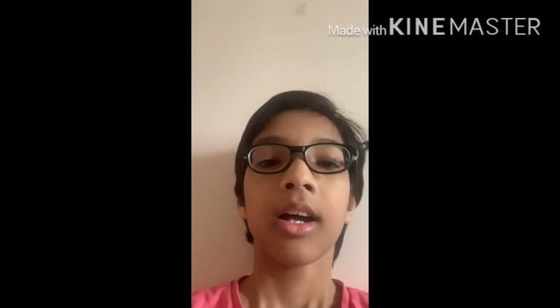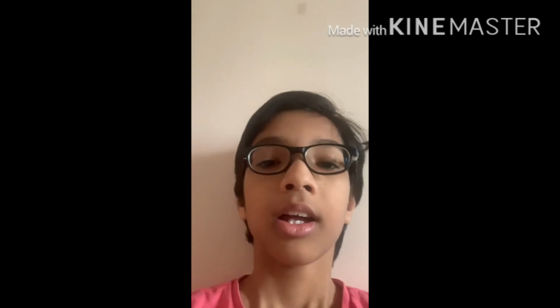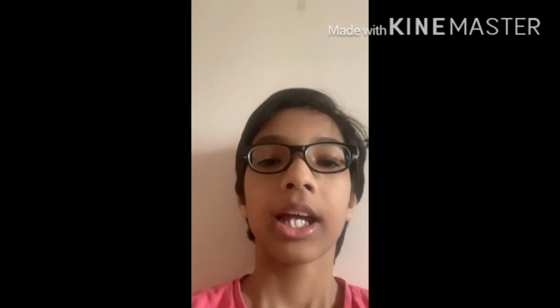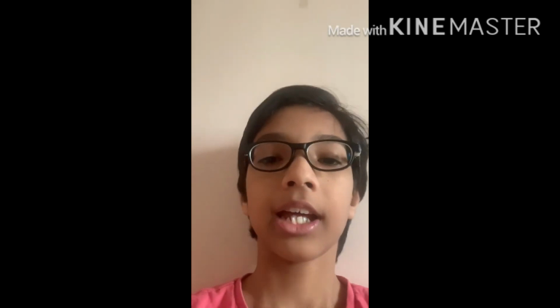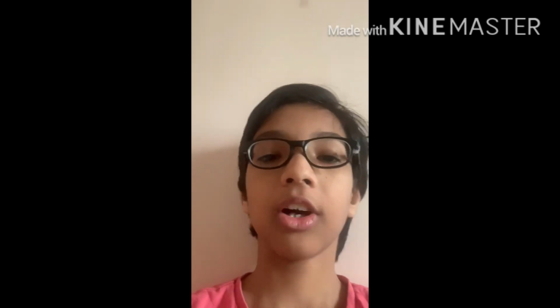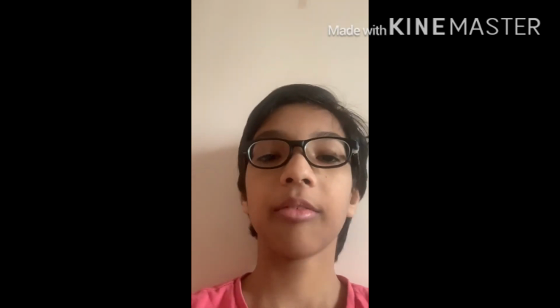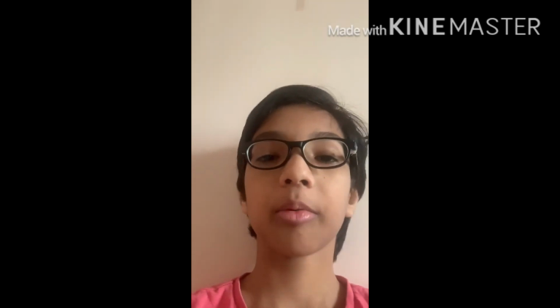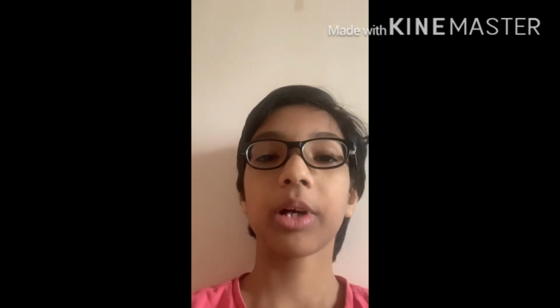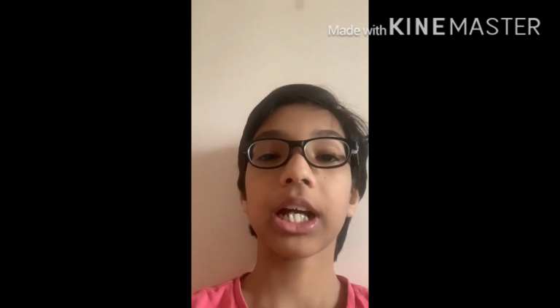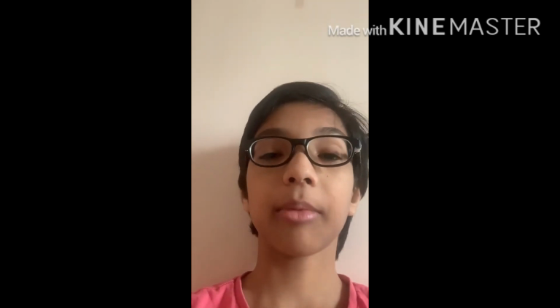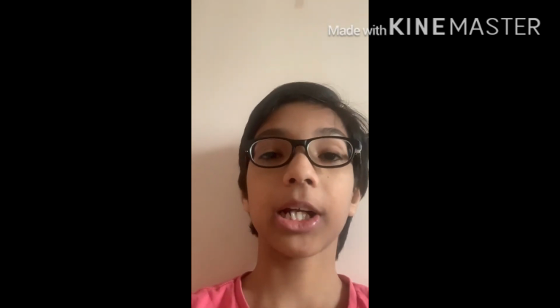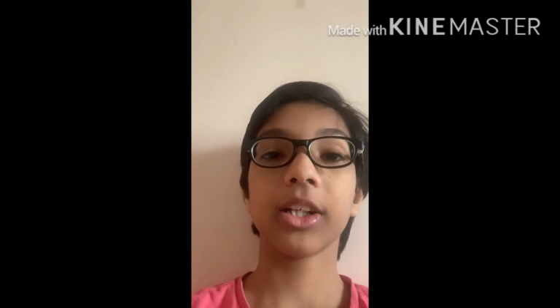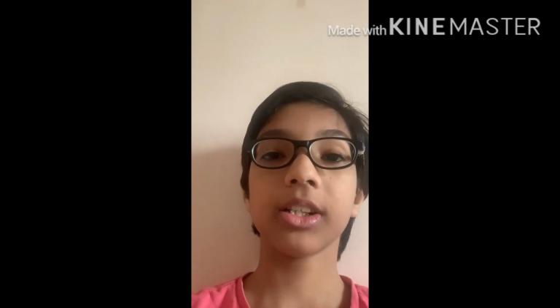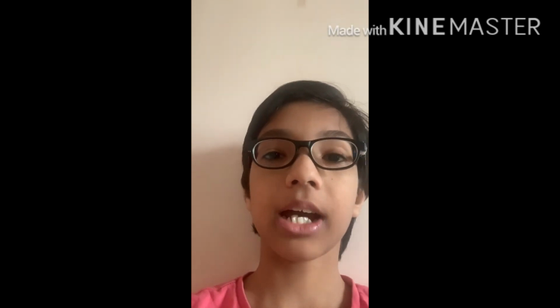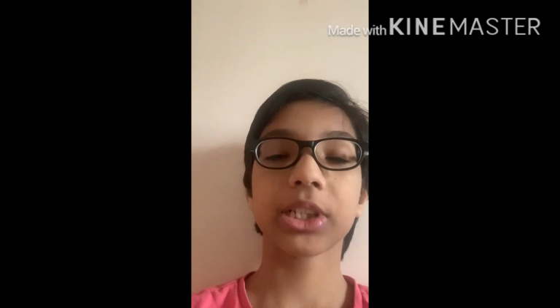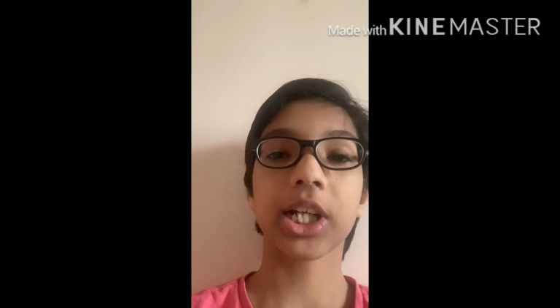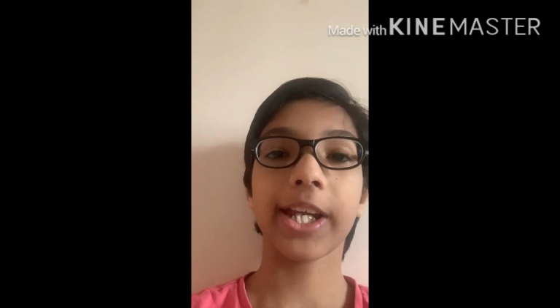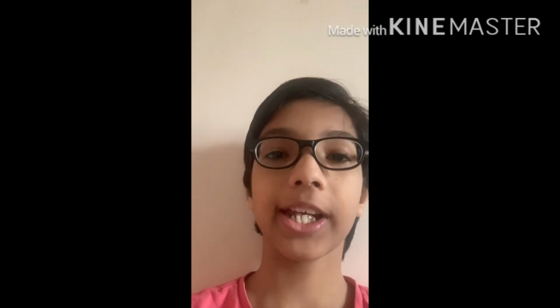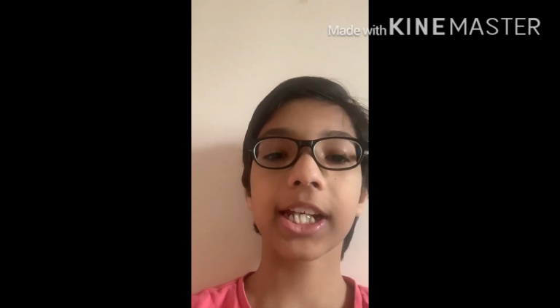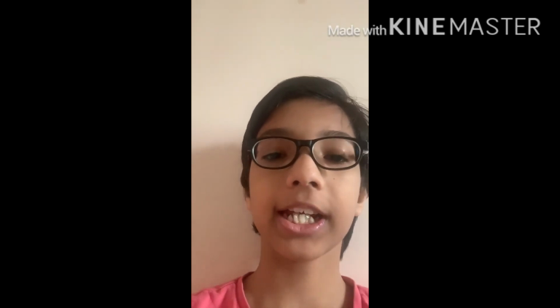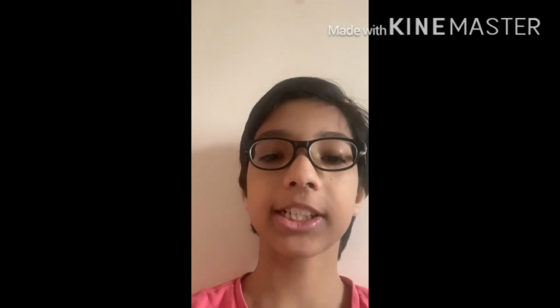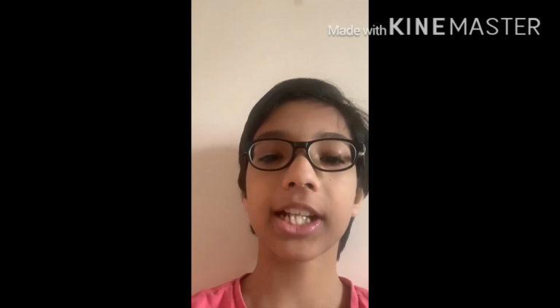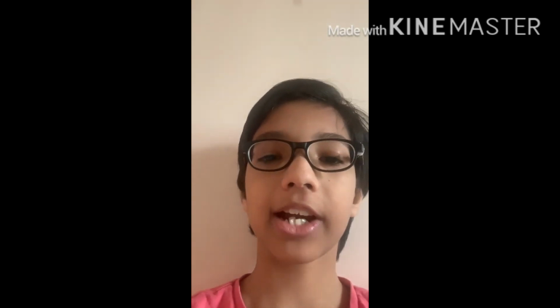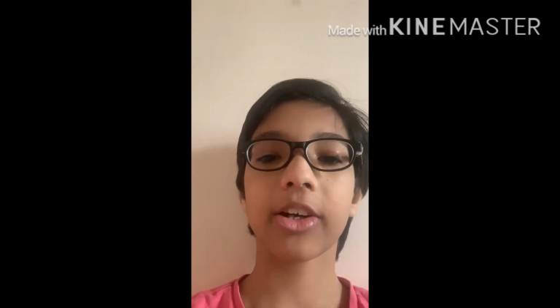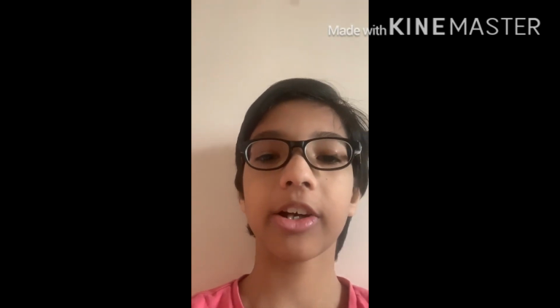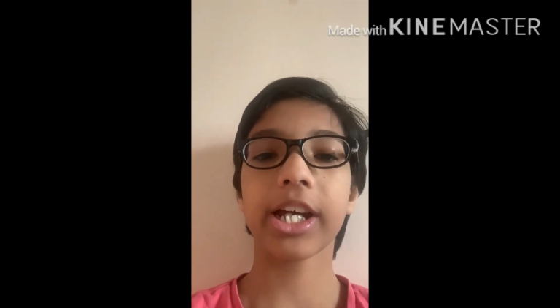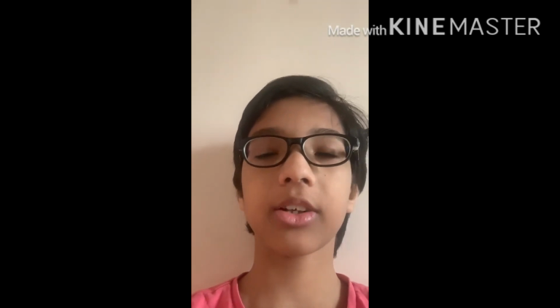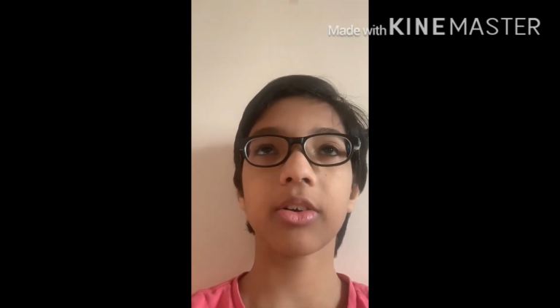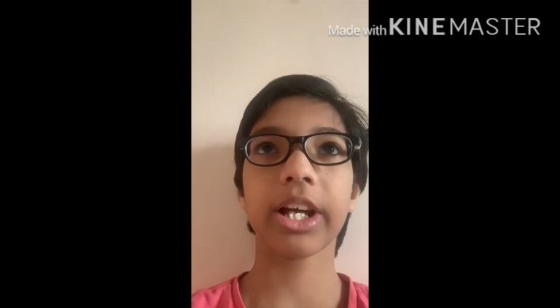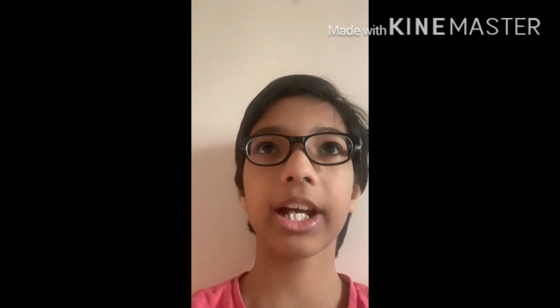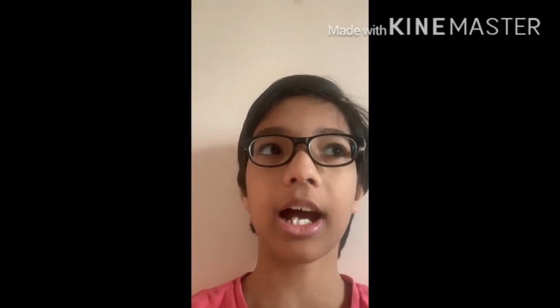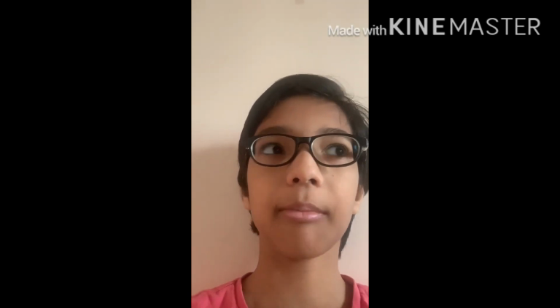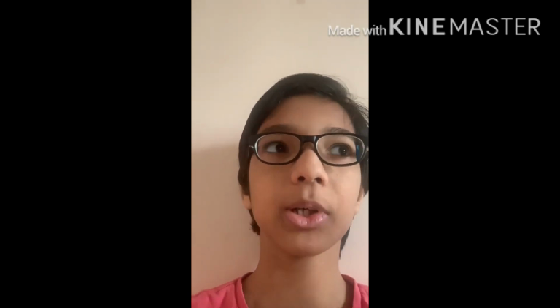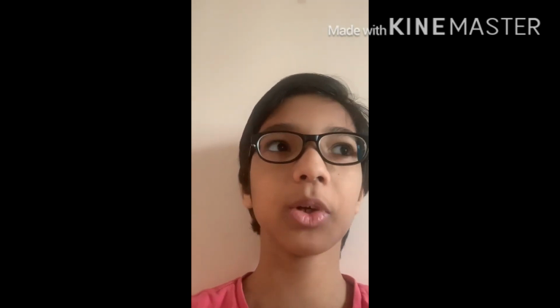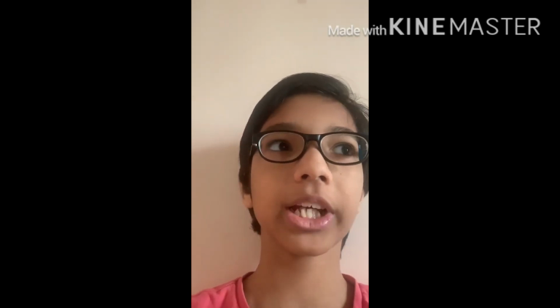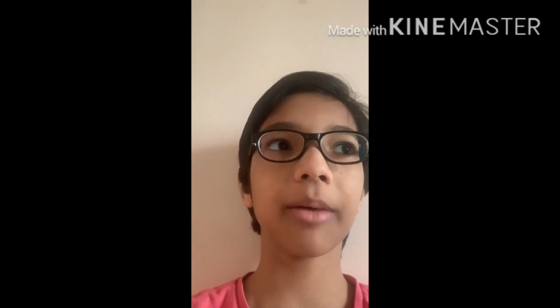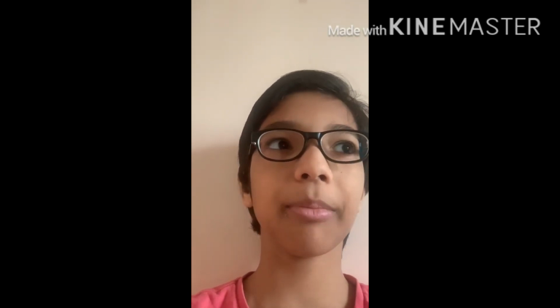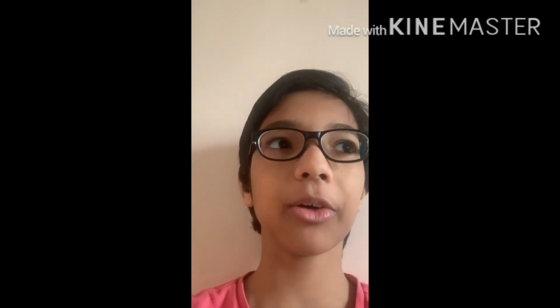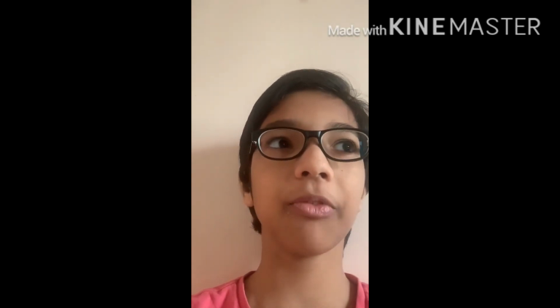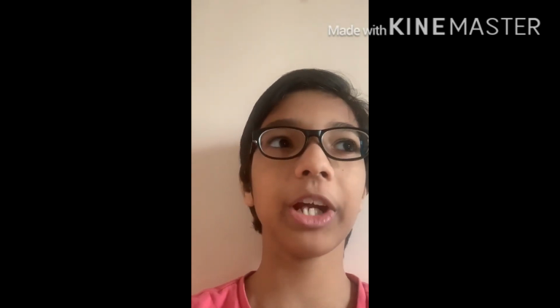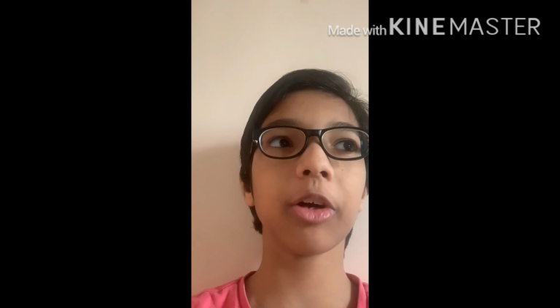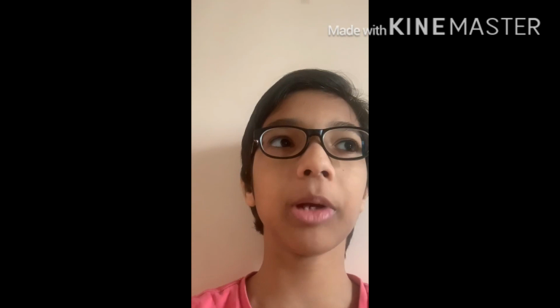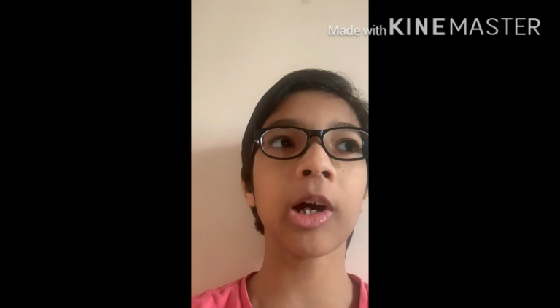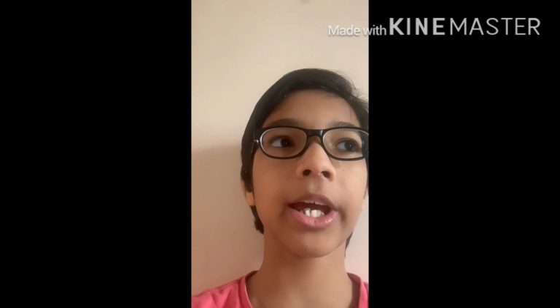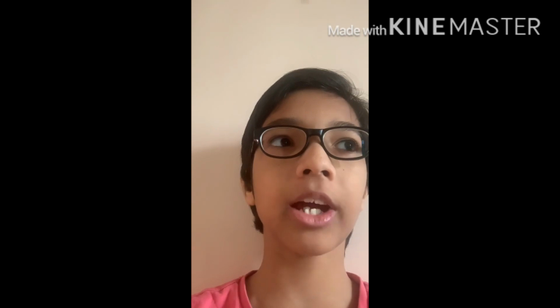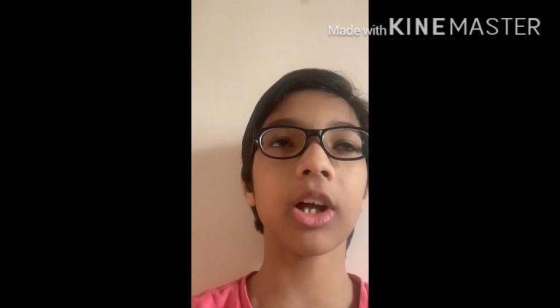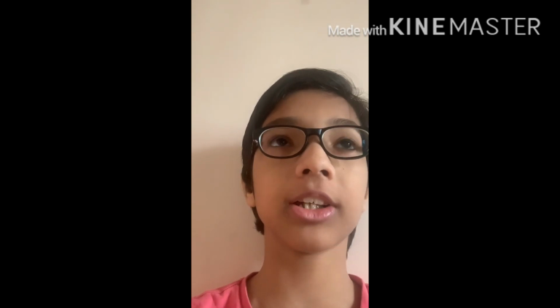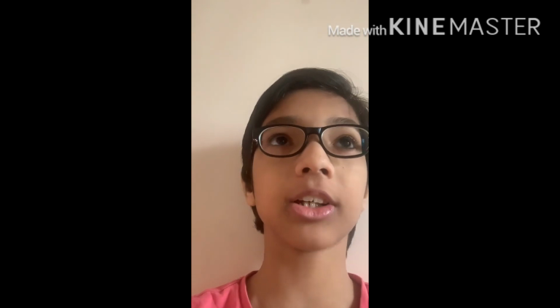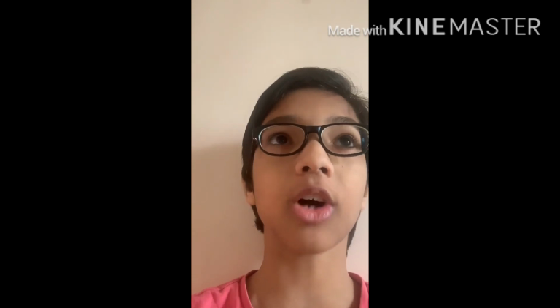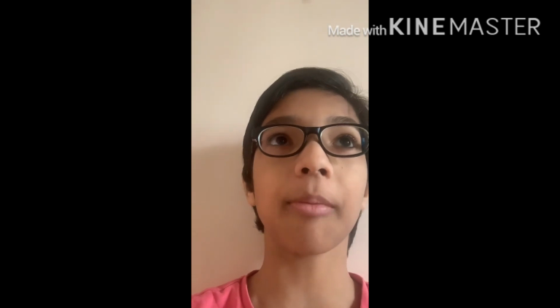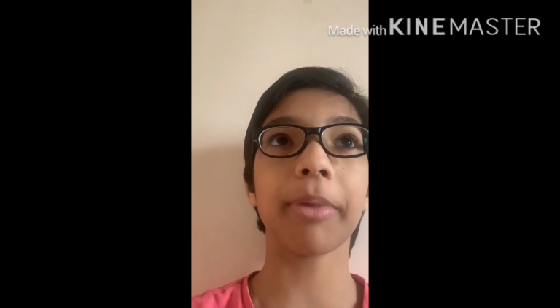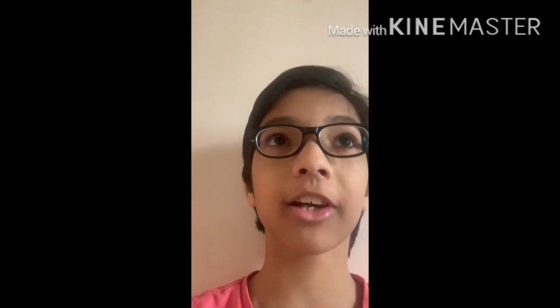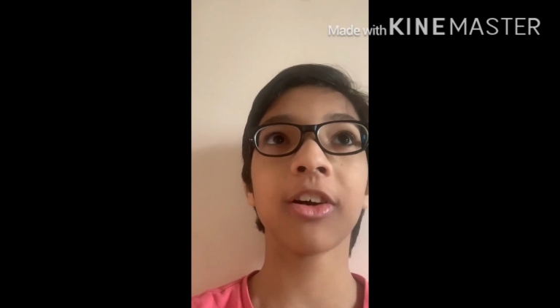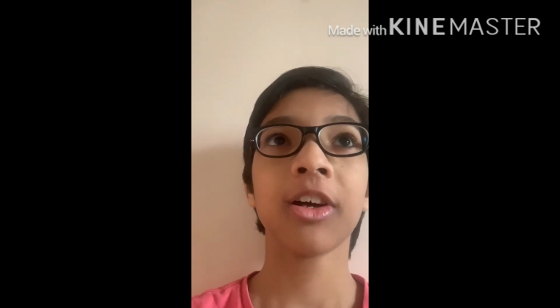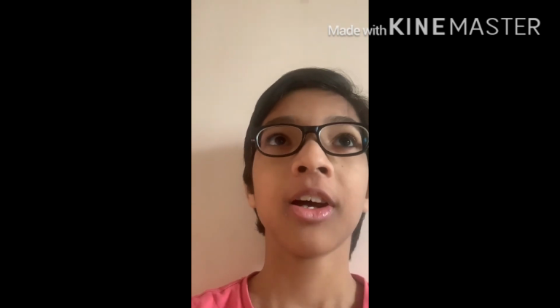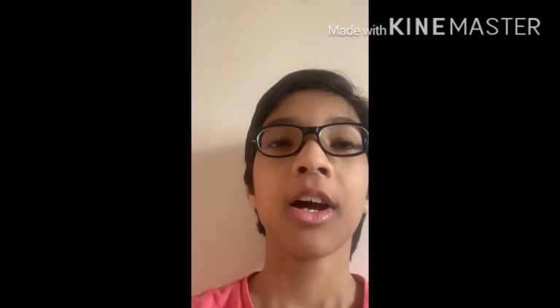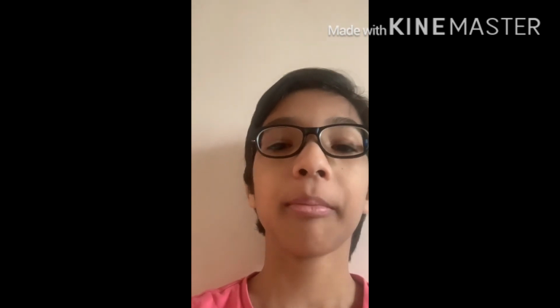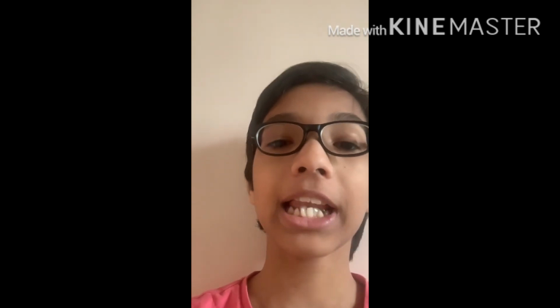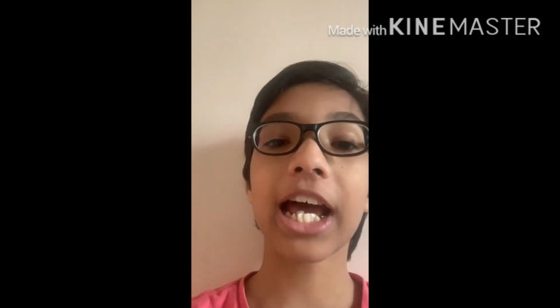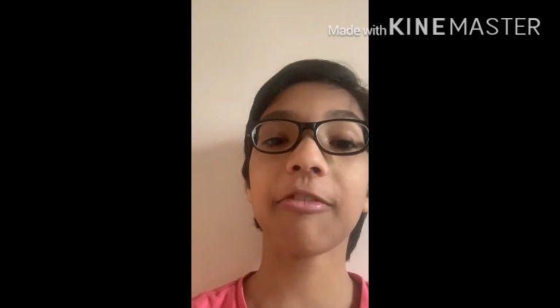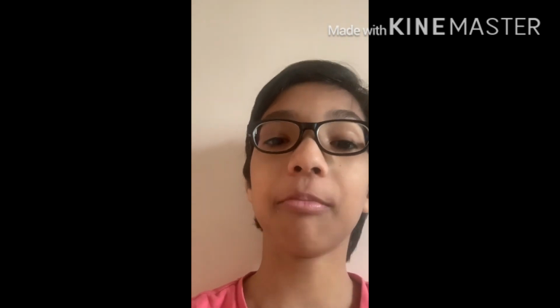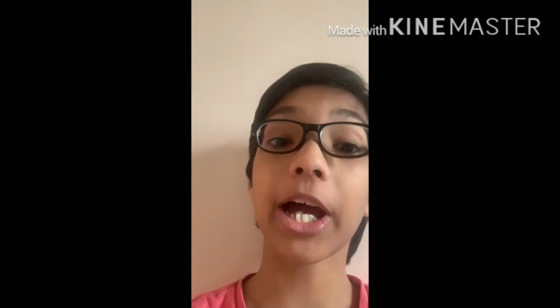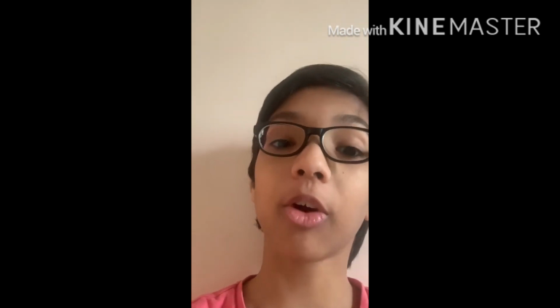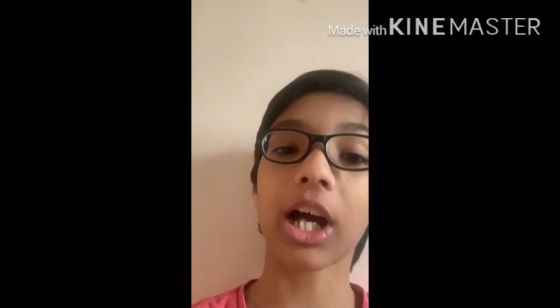Hello everyone, I am Anant. I am studying in H standard and today I am doing a bit of video blogging on the topic, My Life My Yoga.